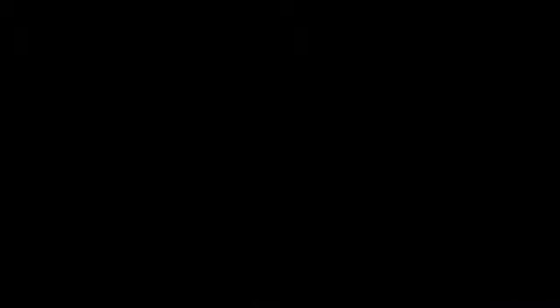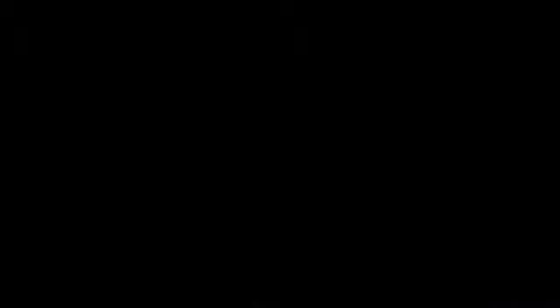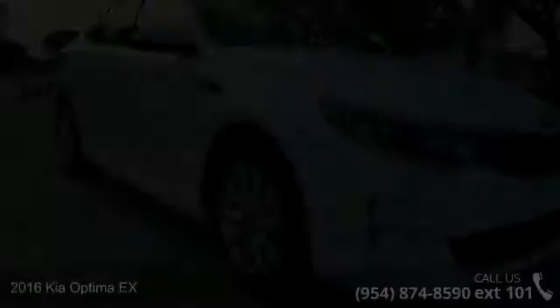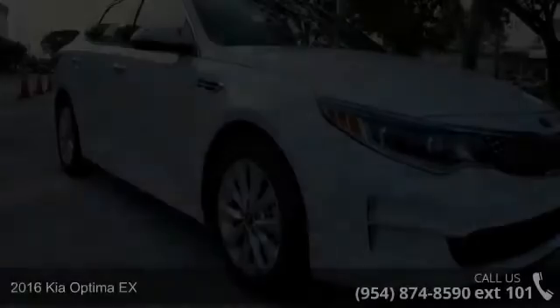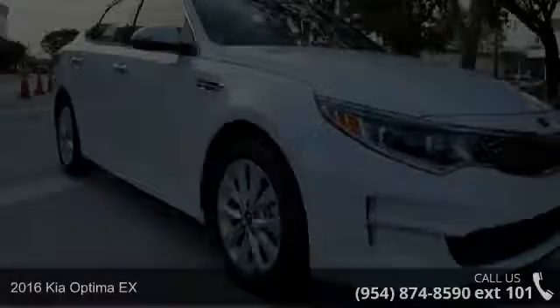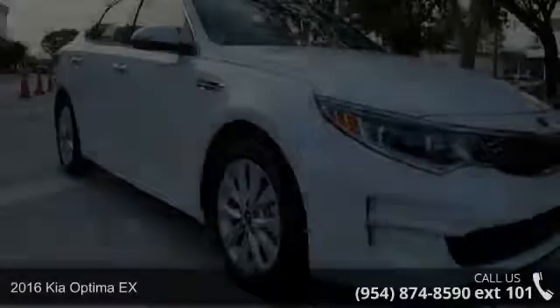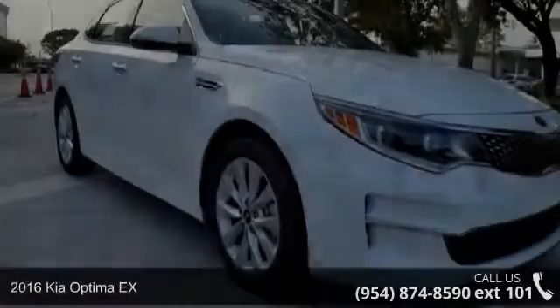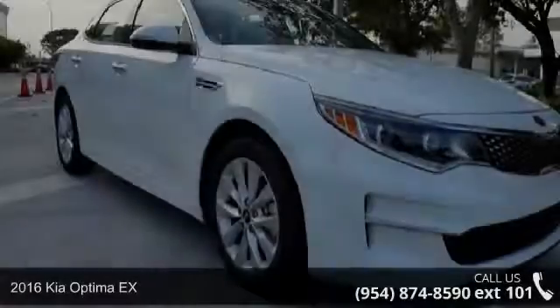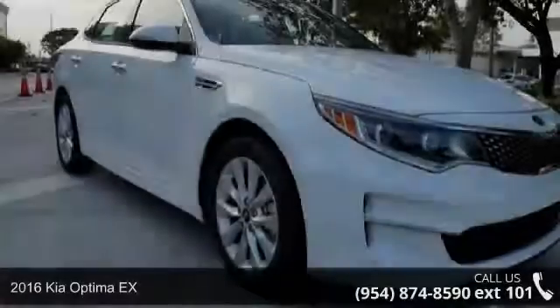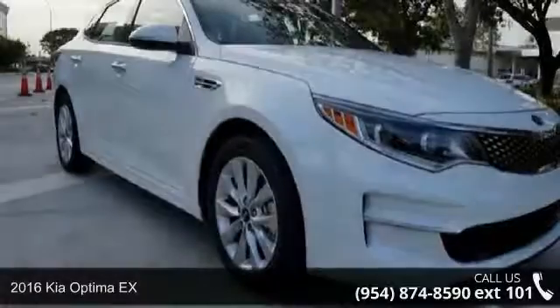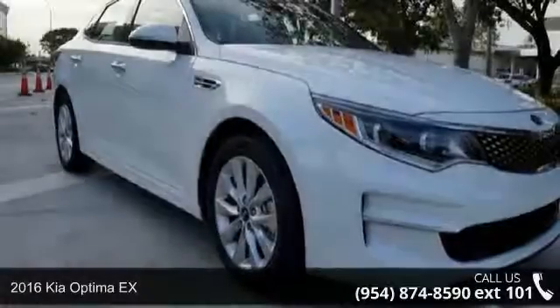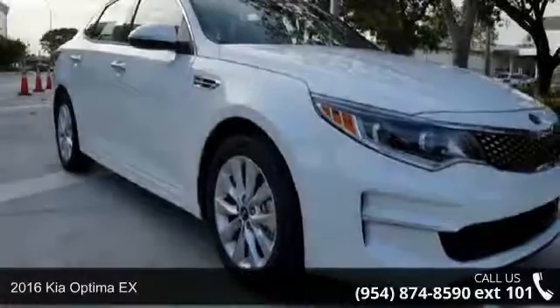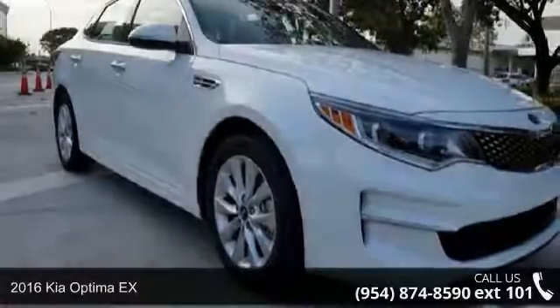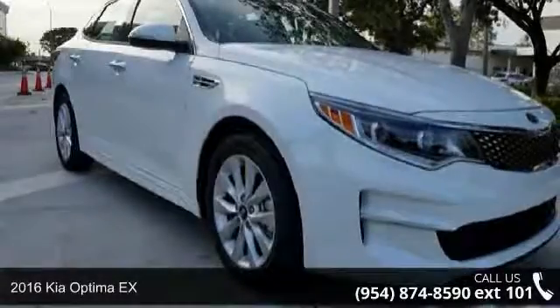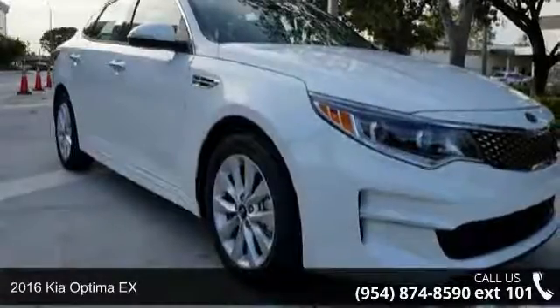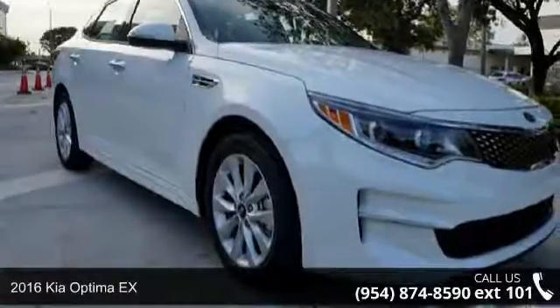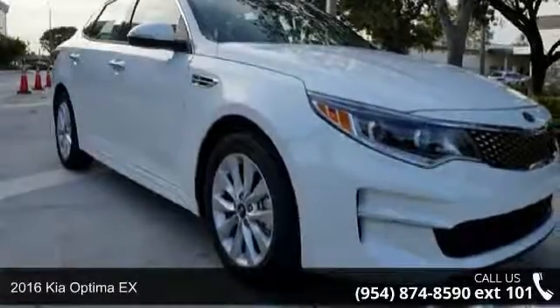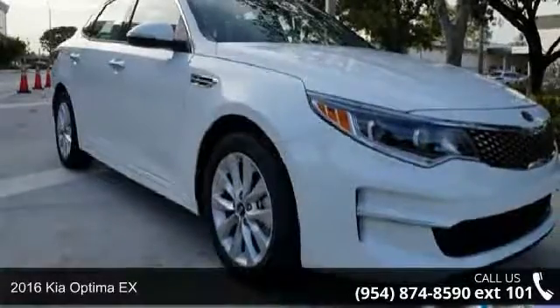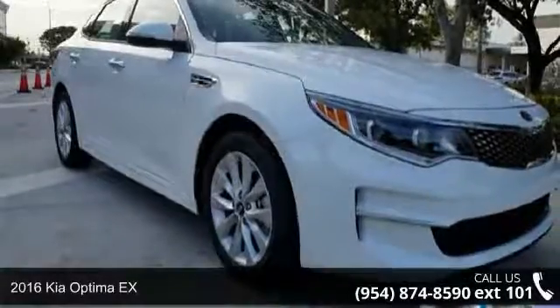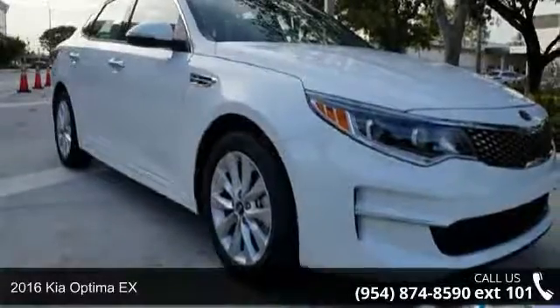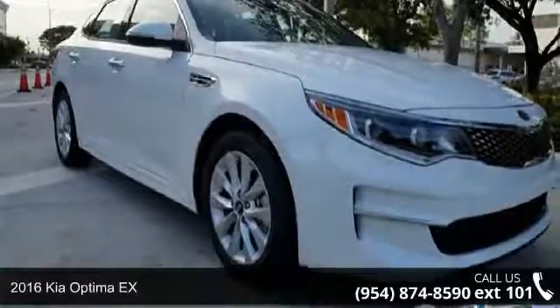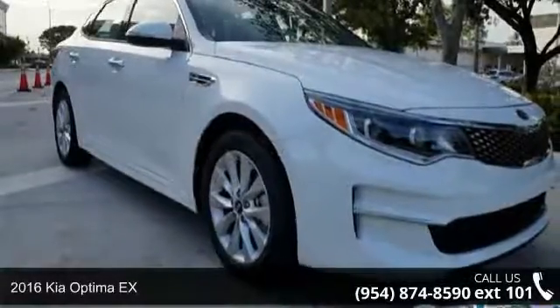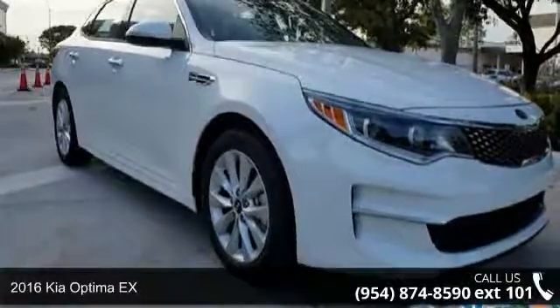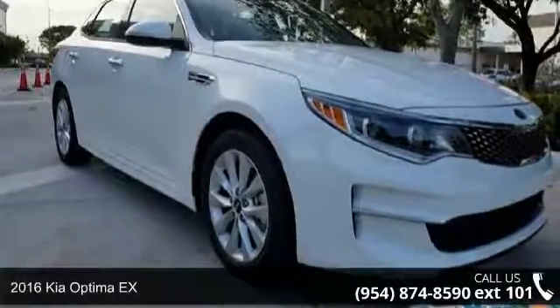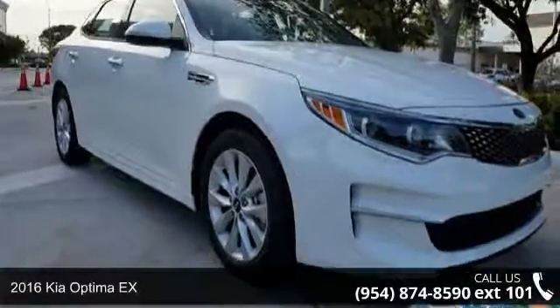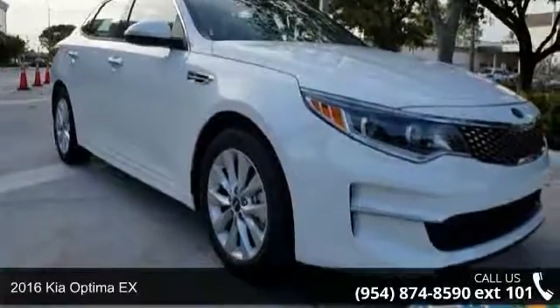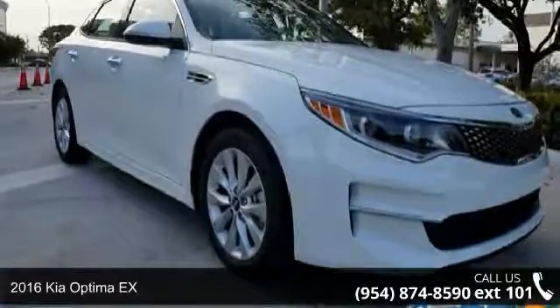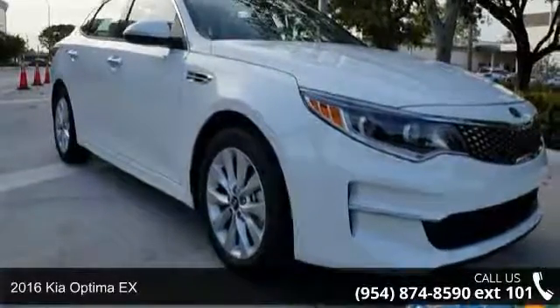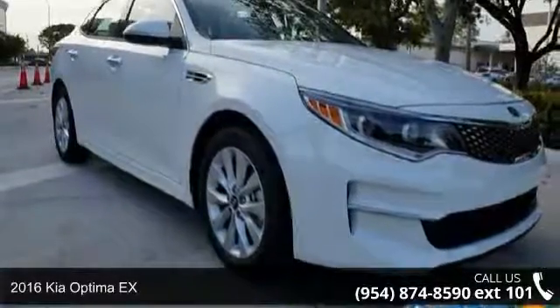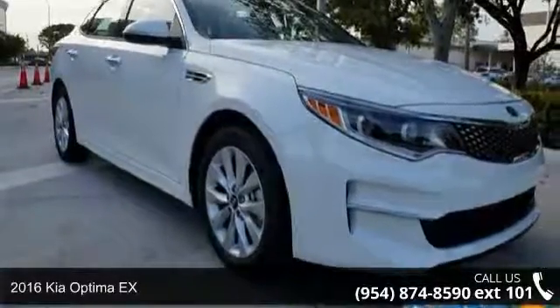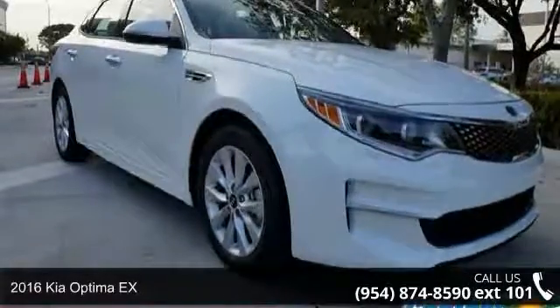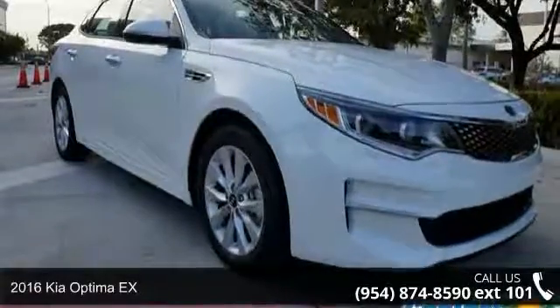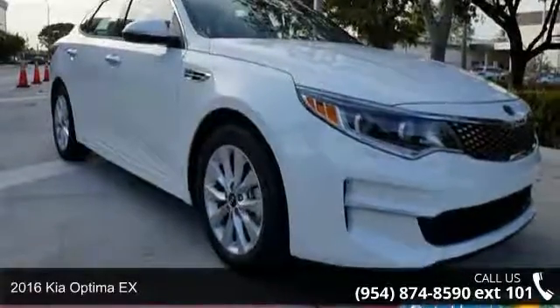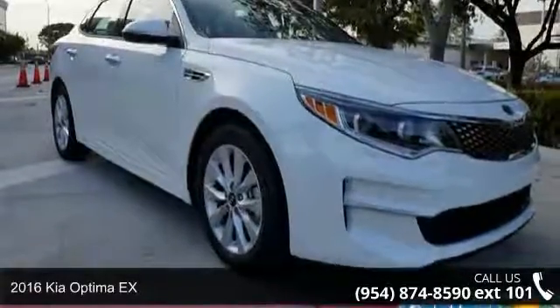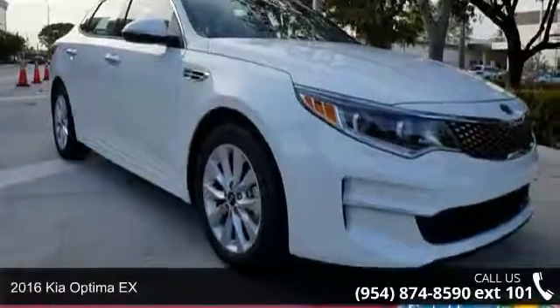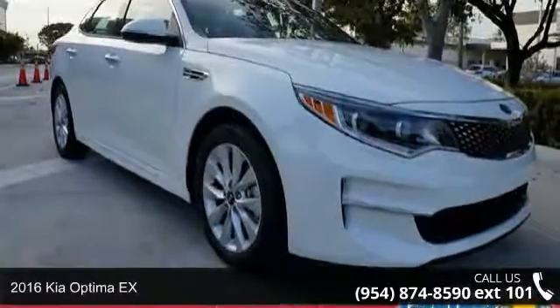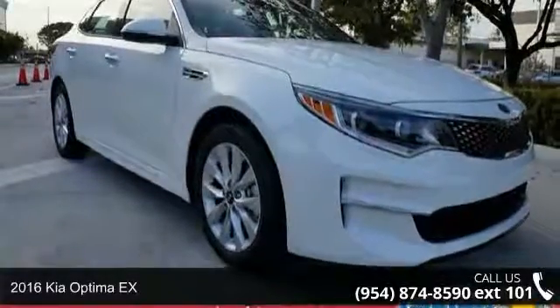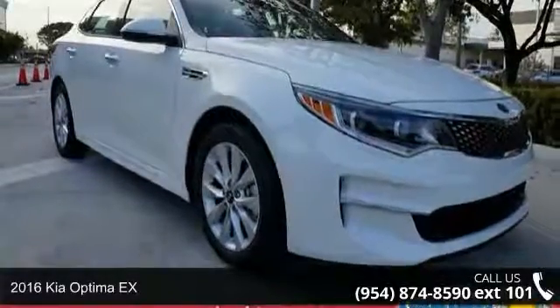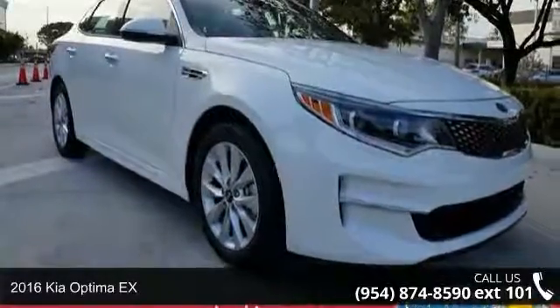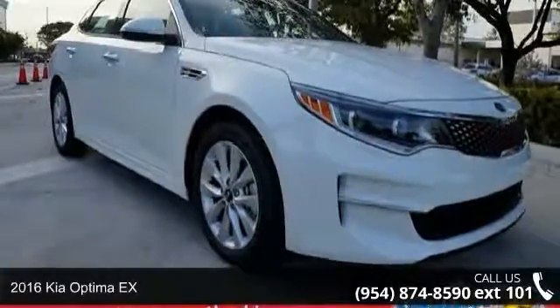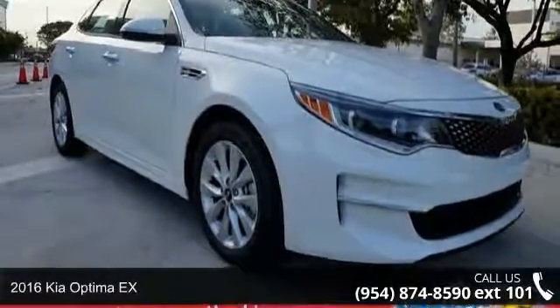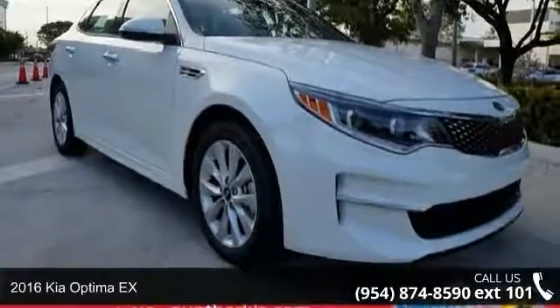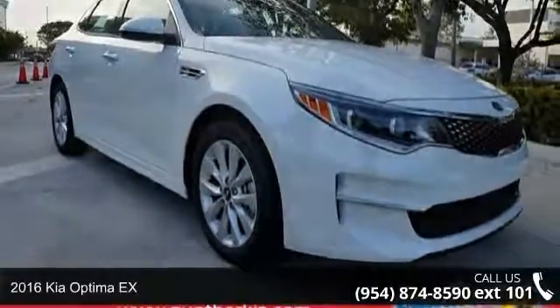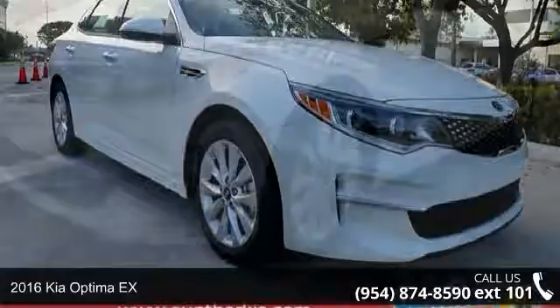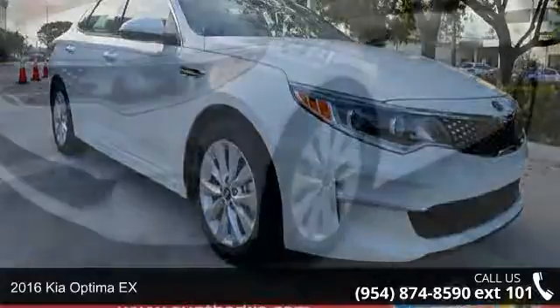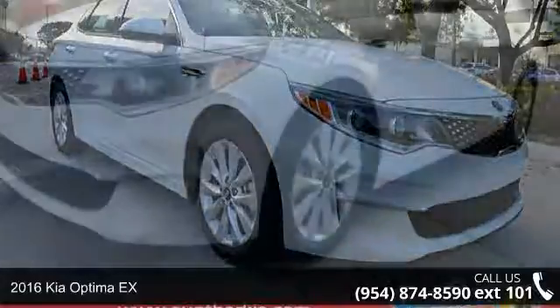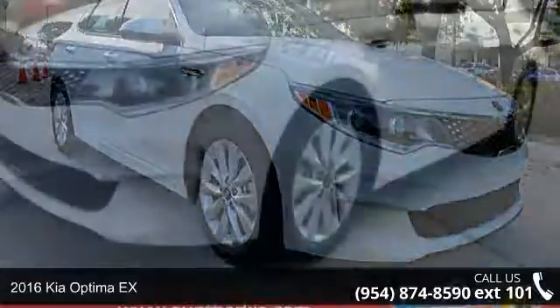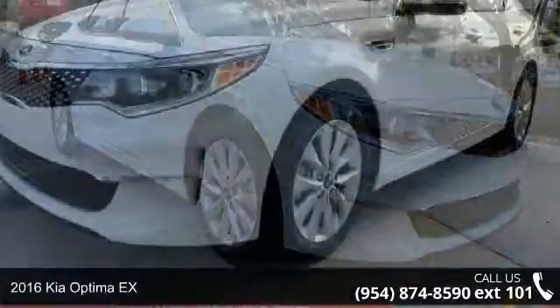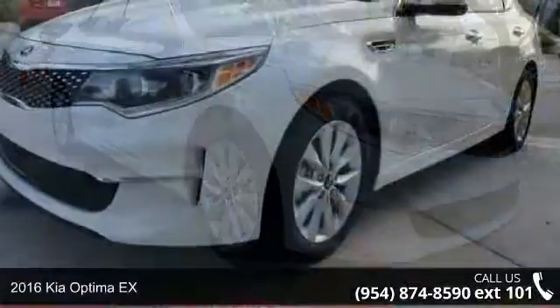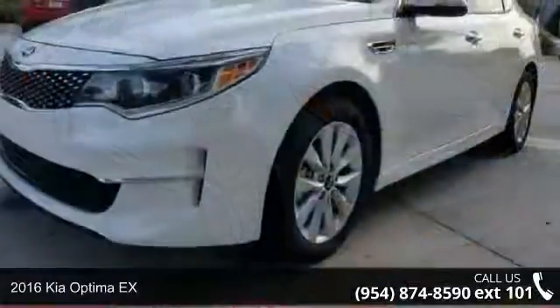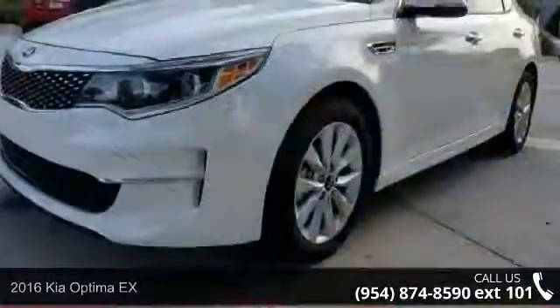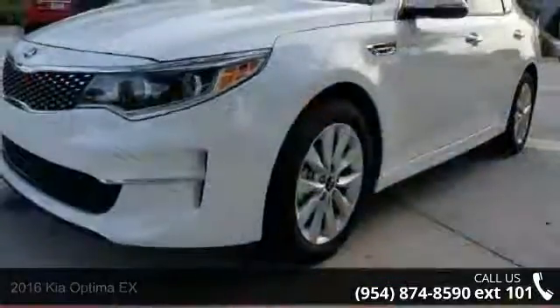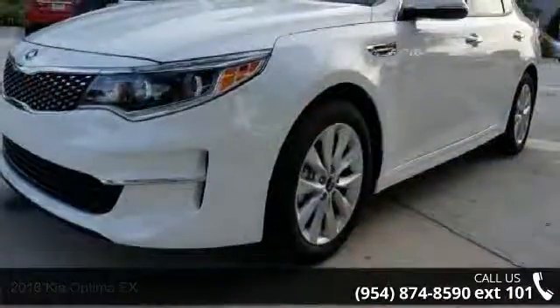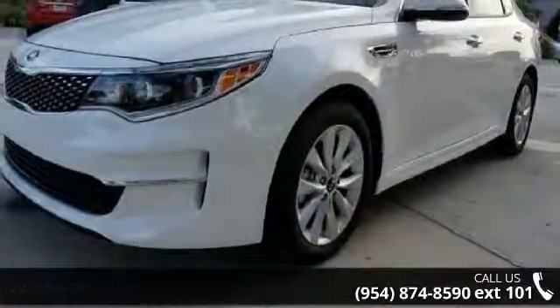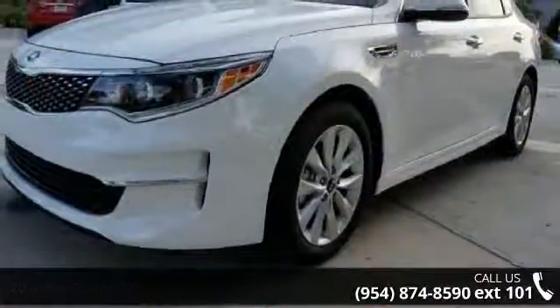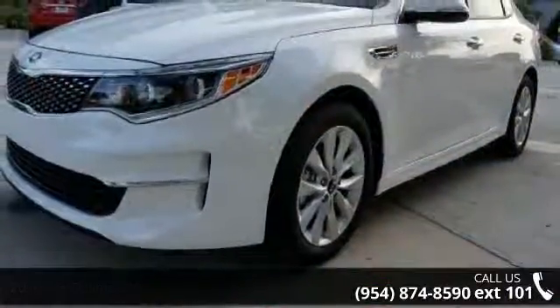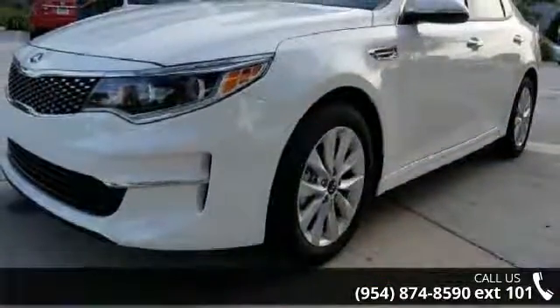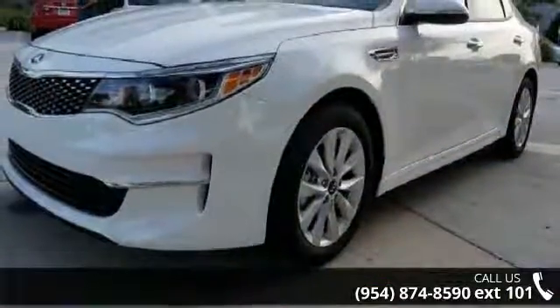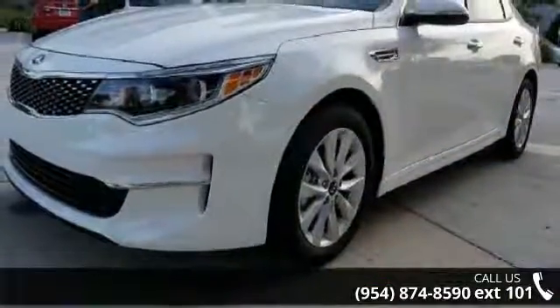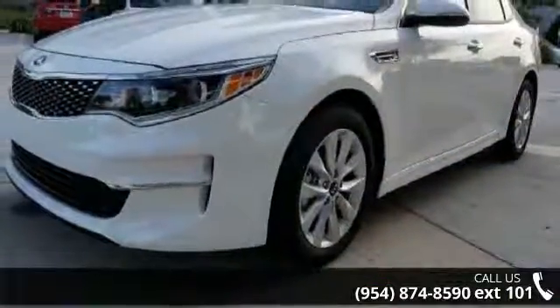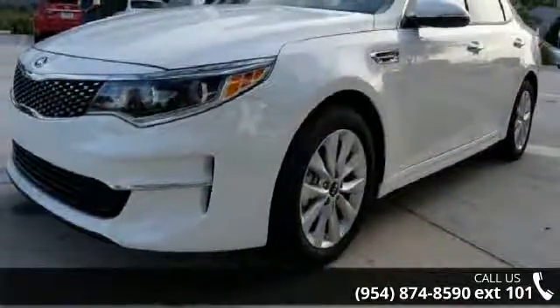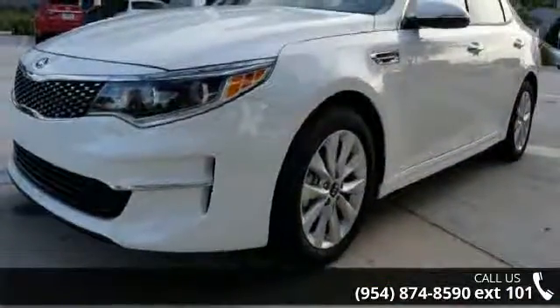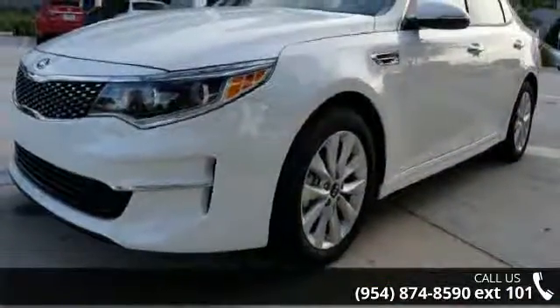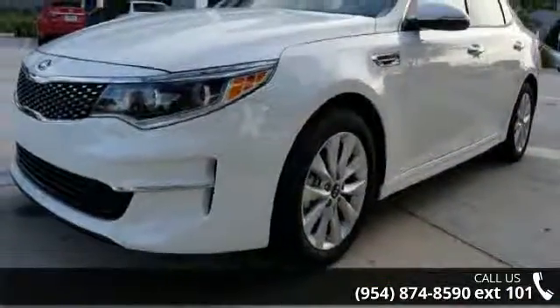Step into the 2016 Kia Optima X. If you are looking for a first-rate auto, this one could be yours today.